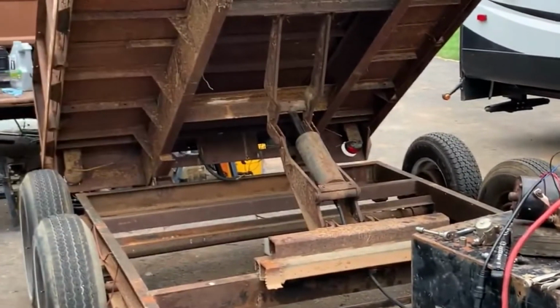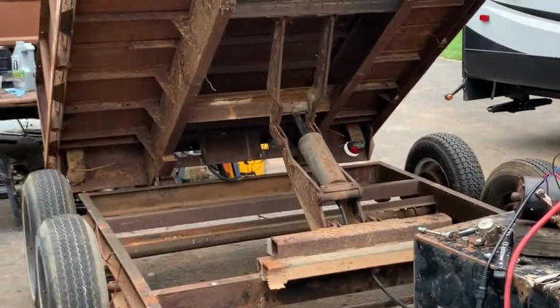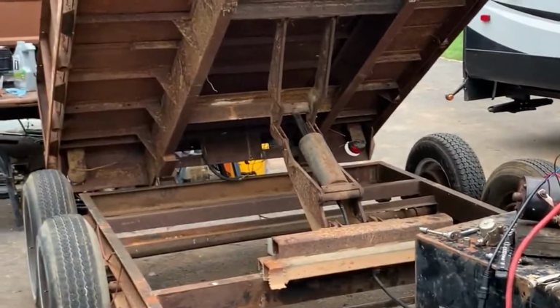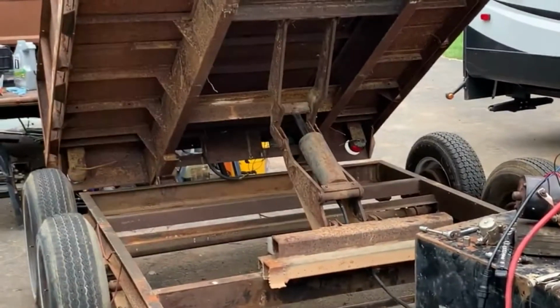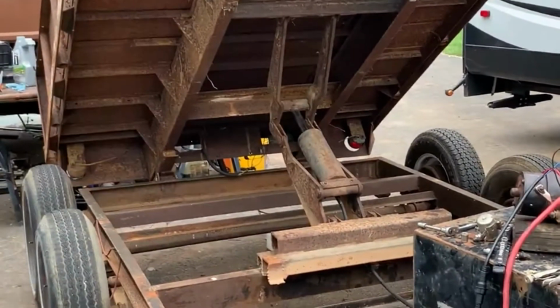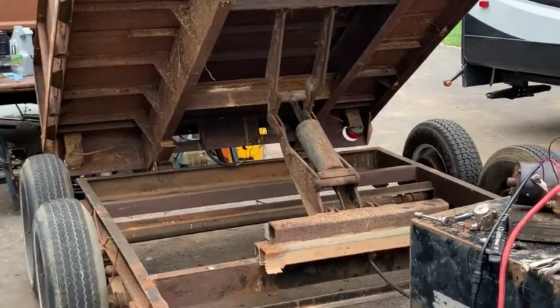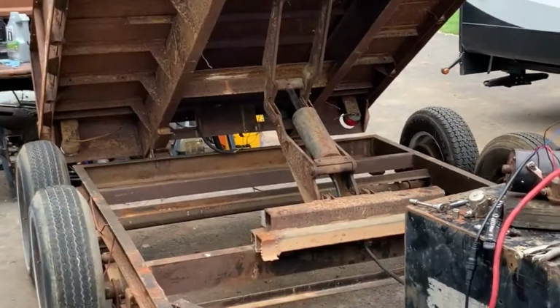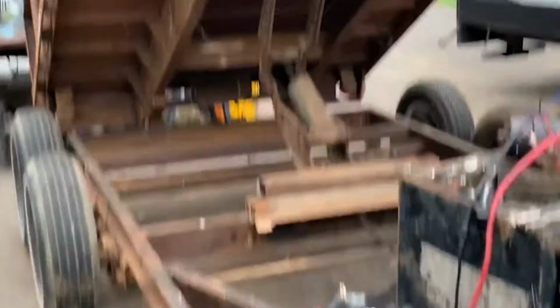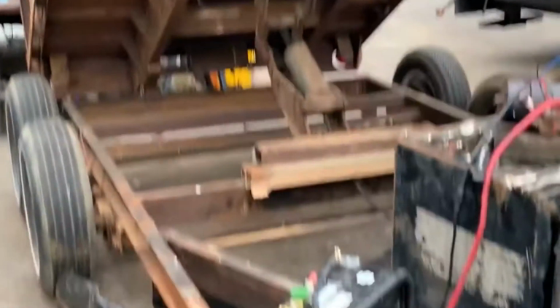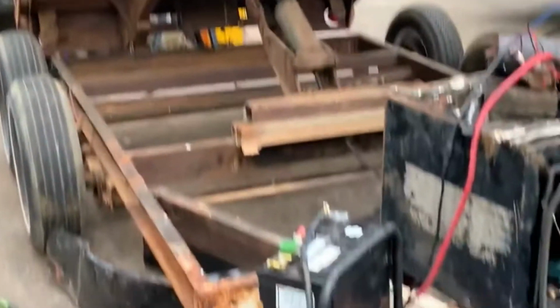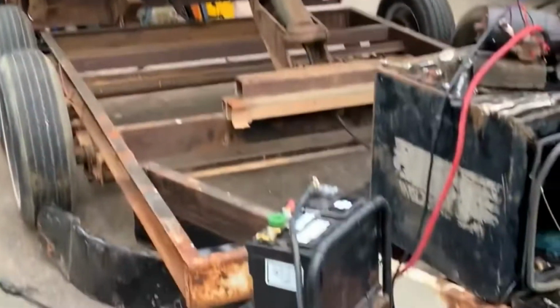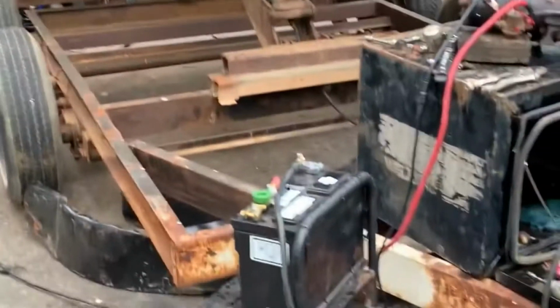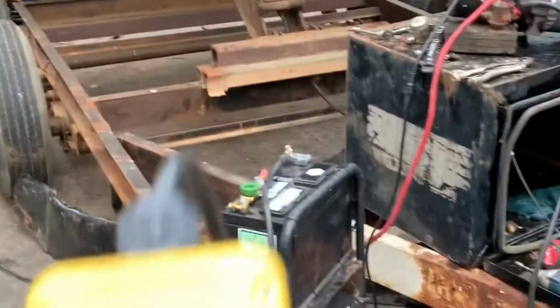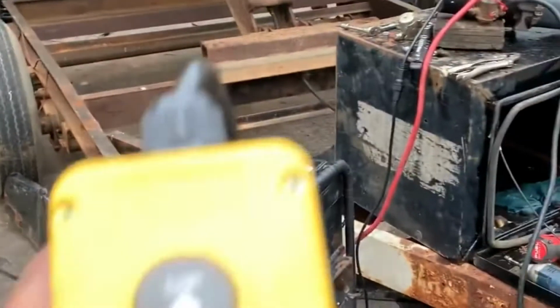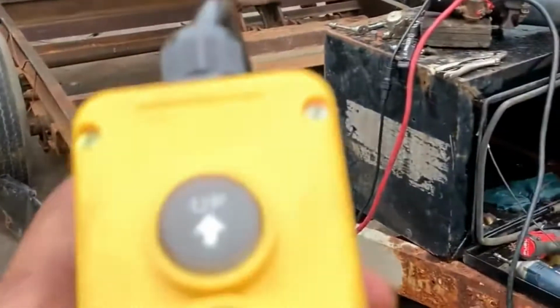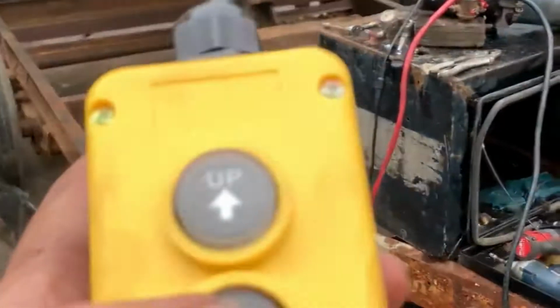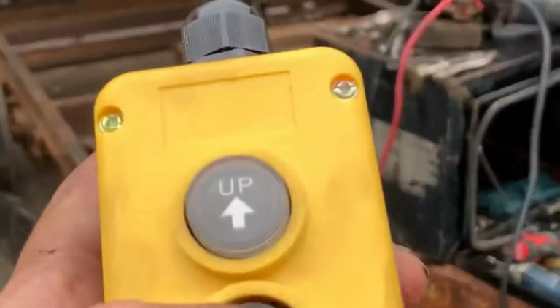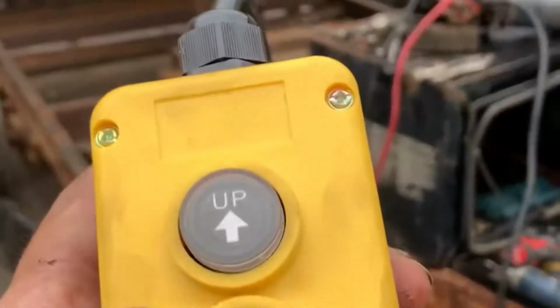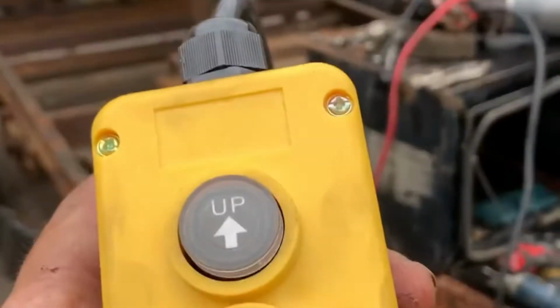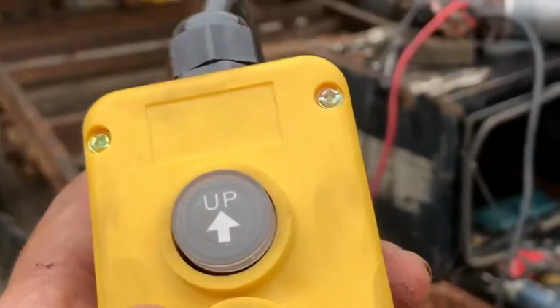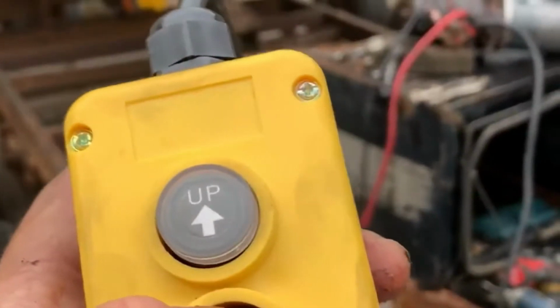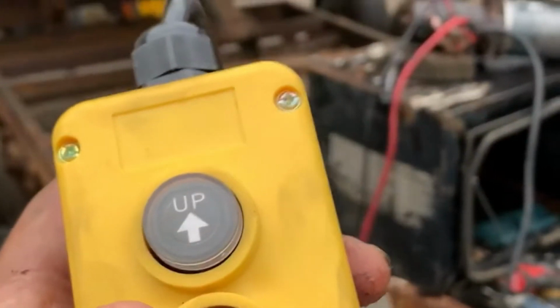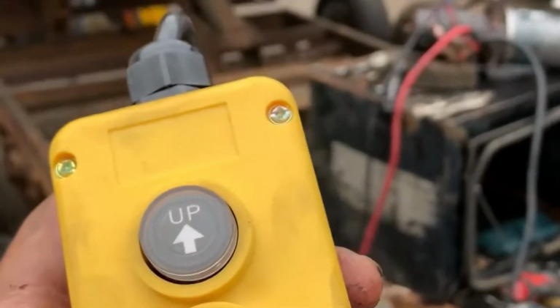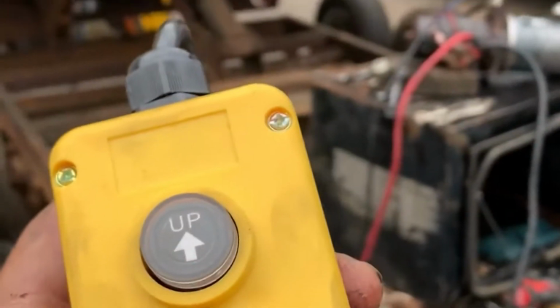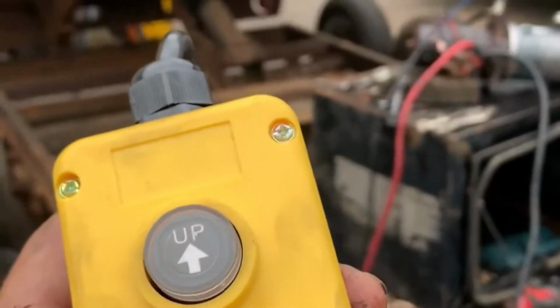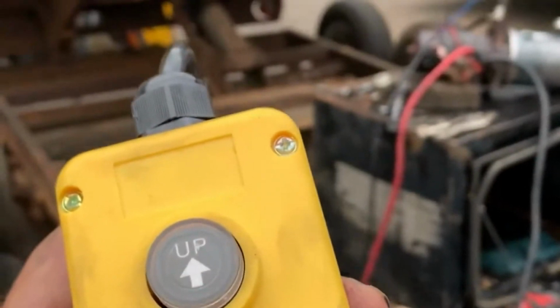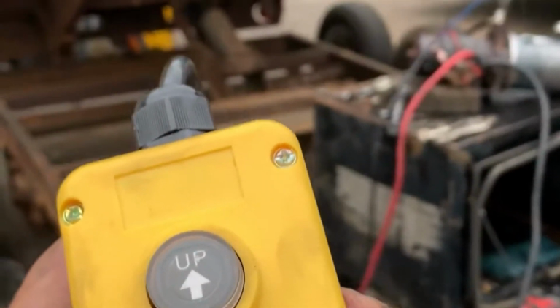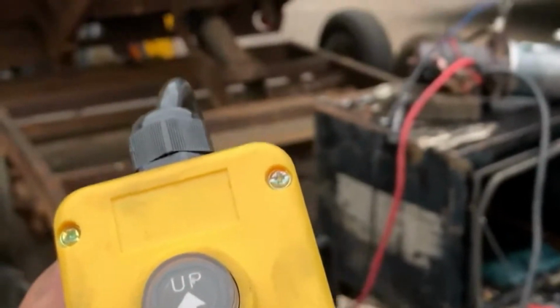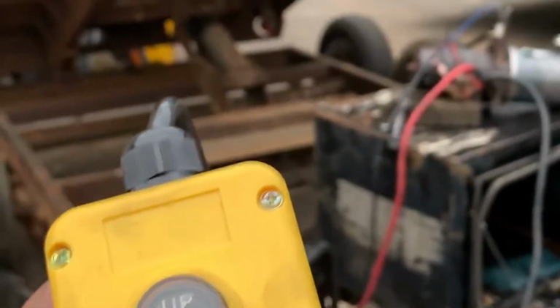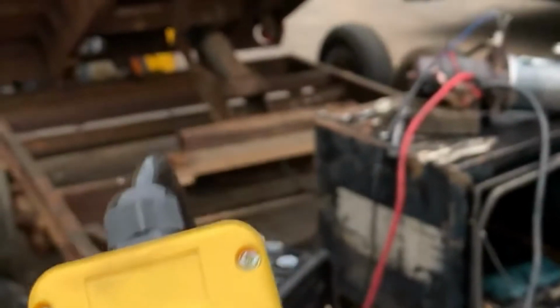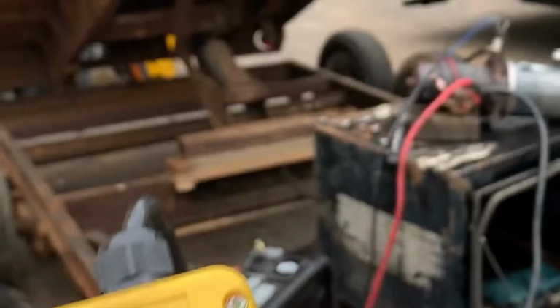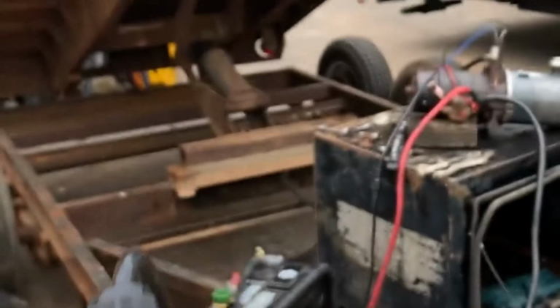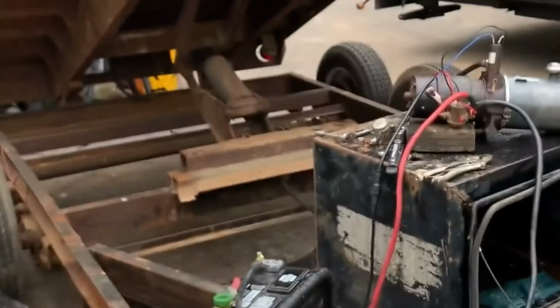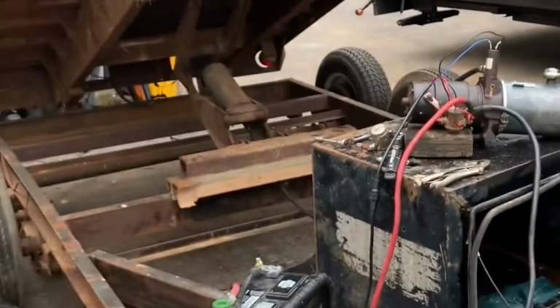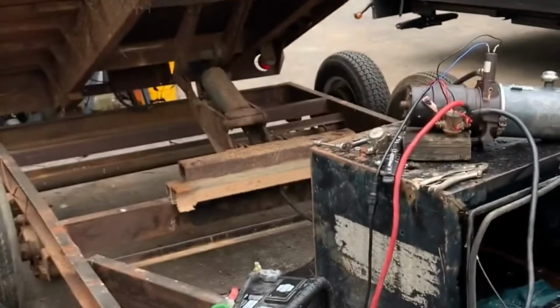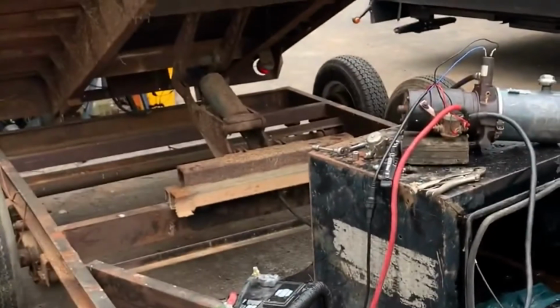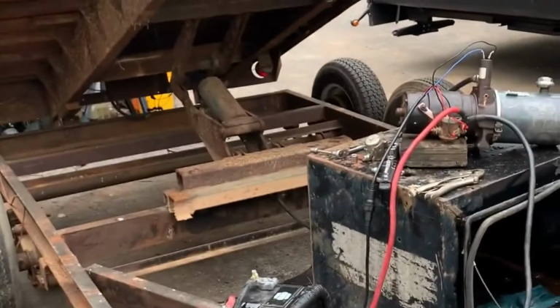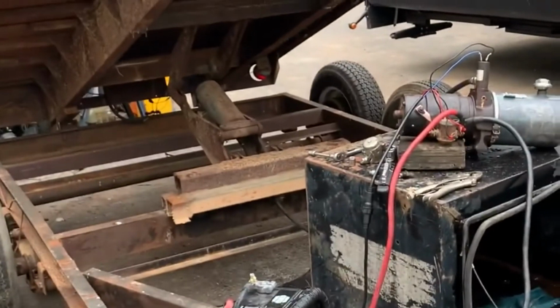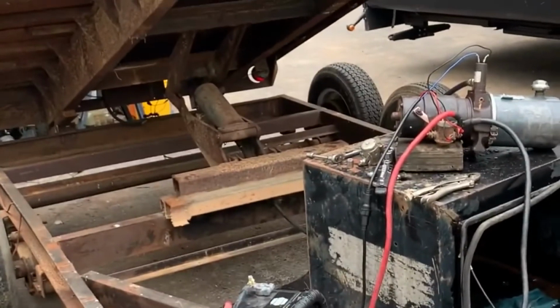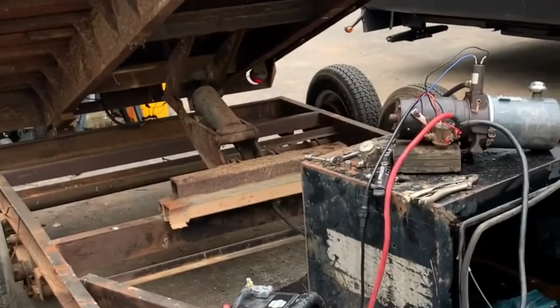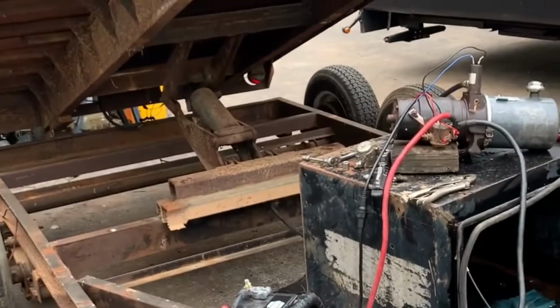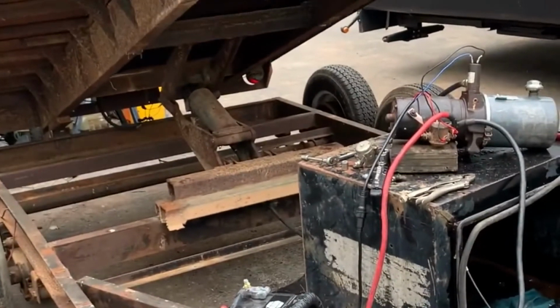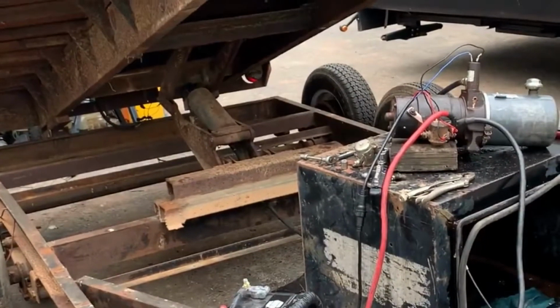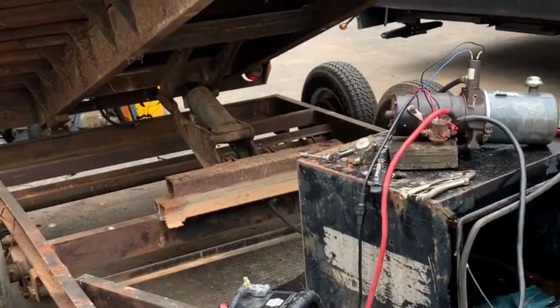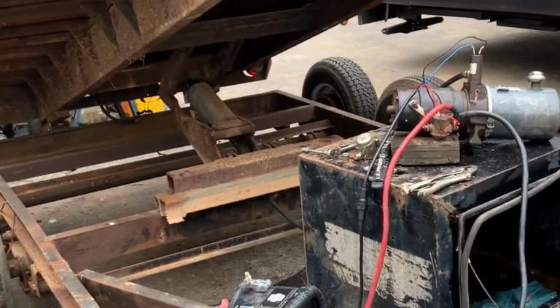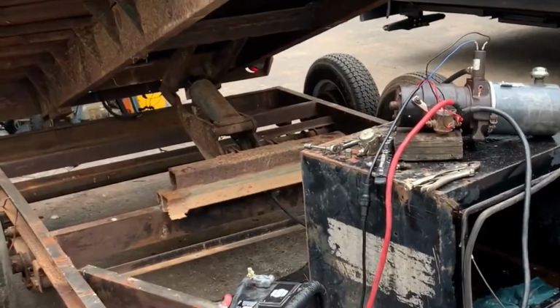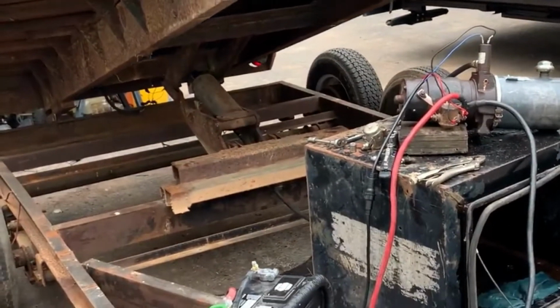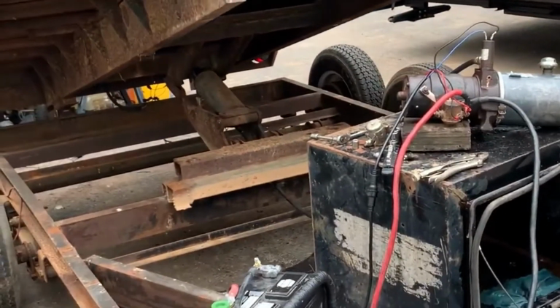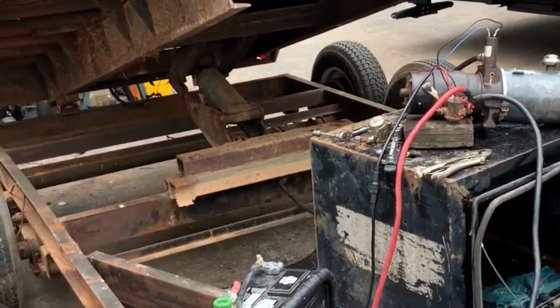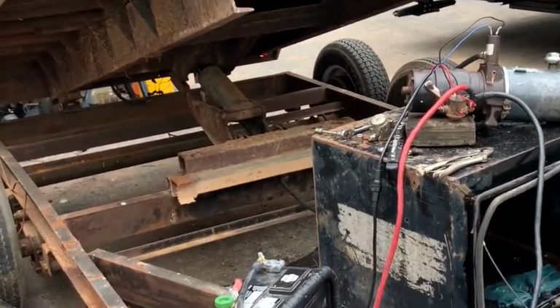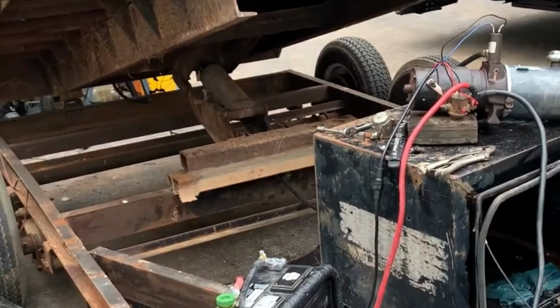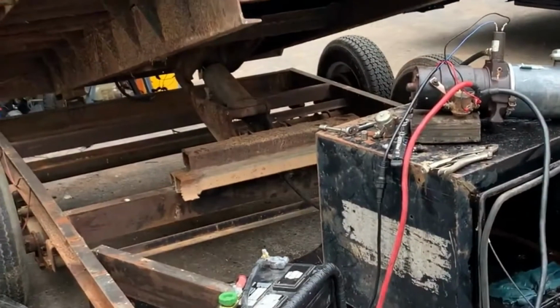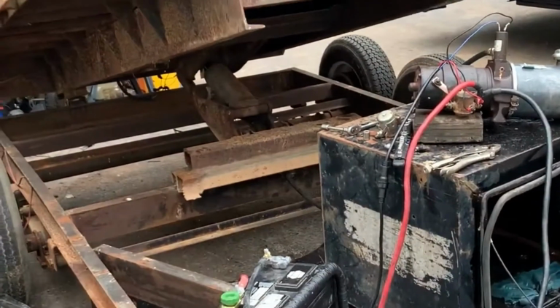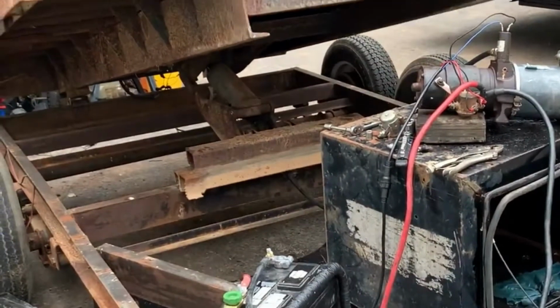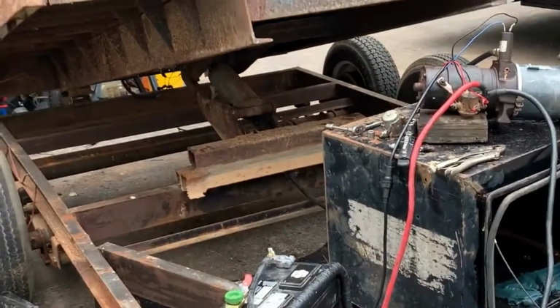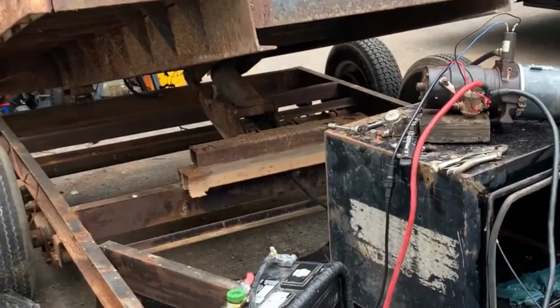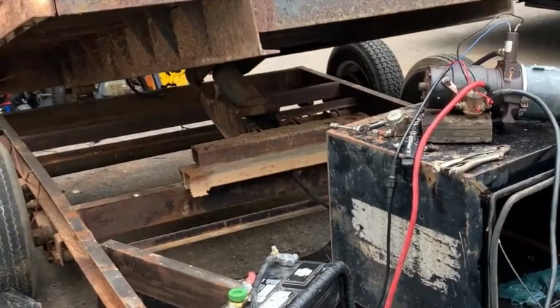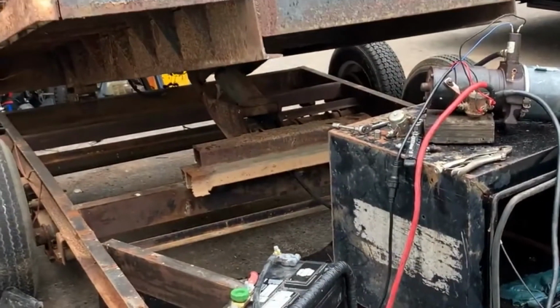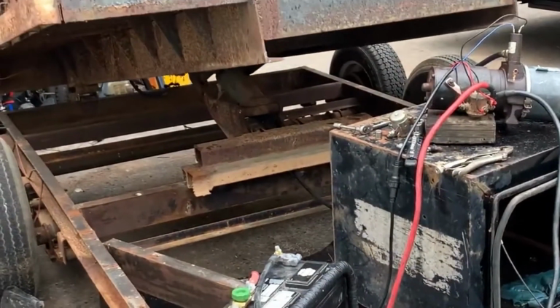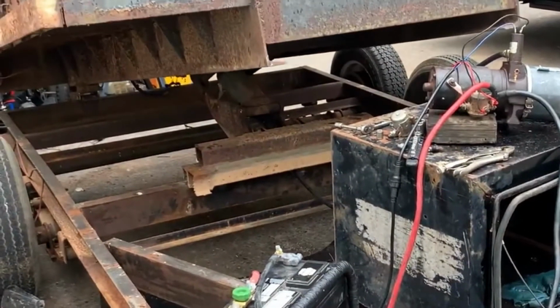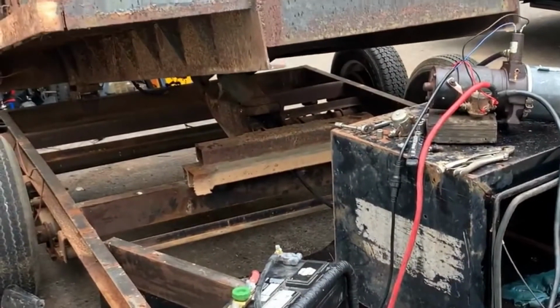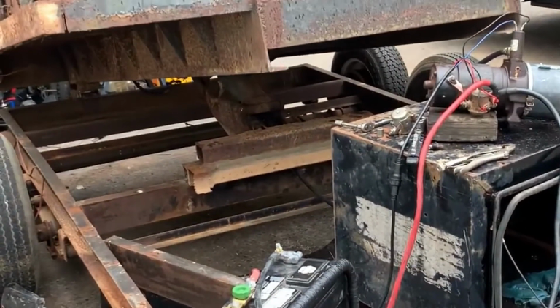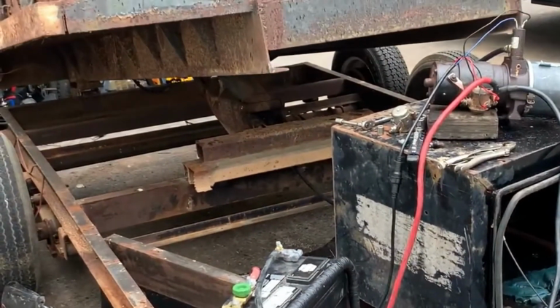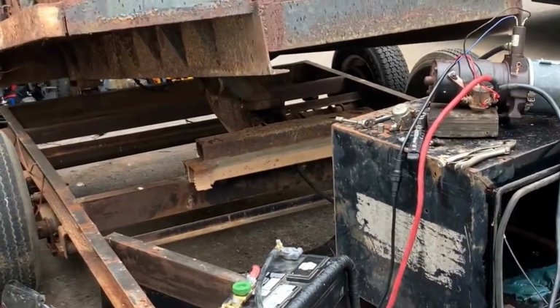All right, now let's see how it goes down. Looks like everything's wired up correctly and it's working fine.